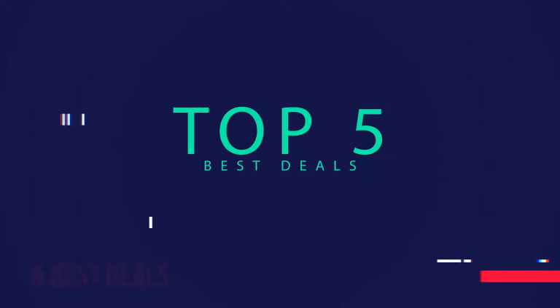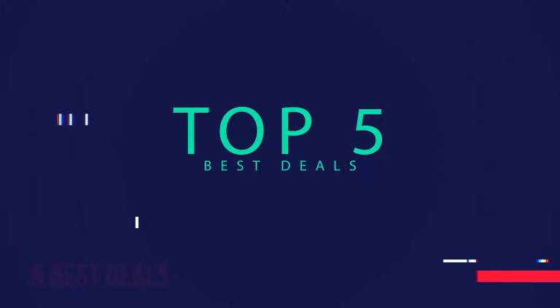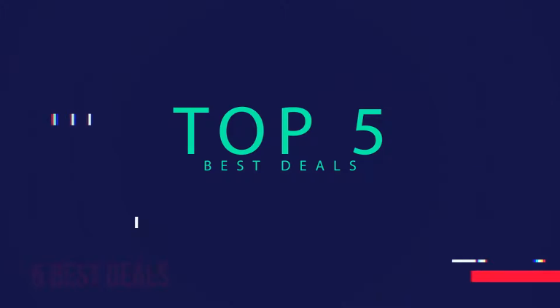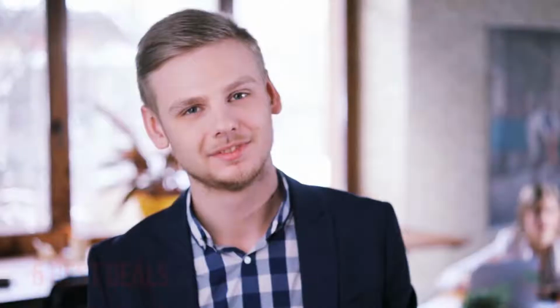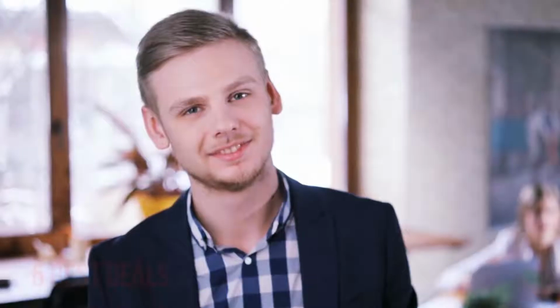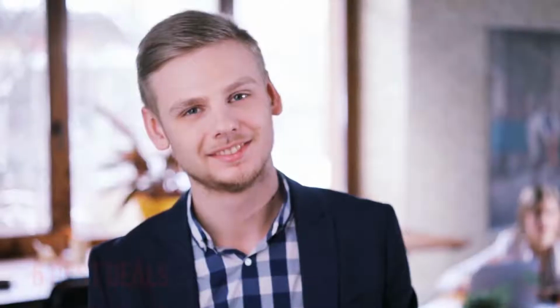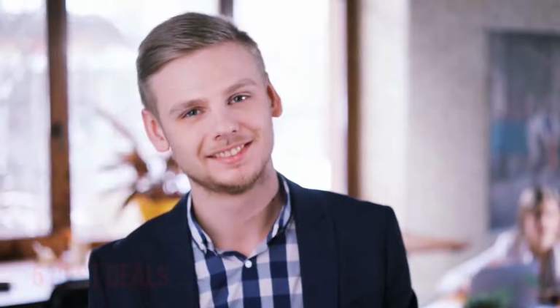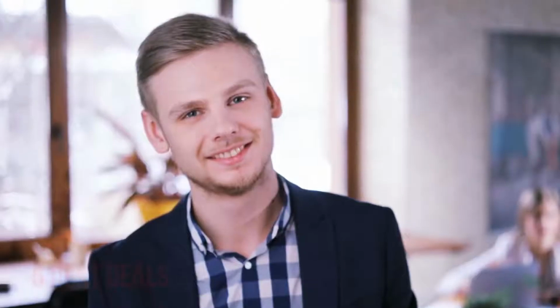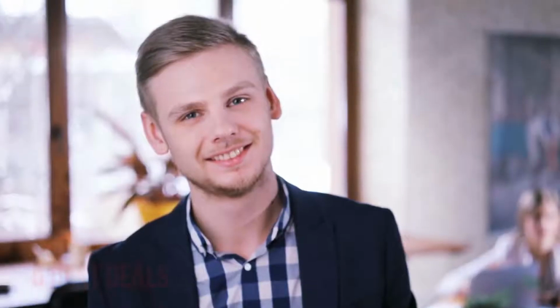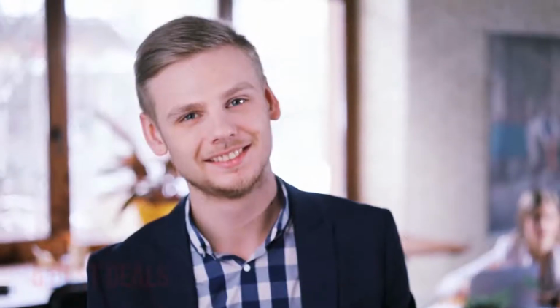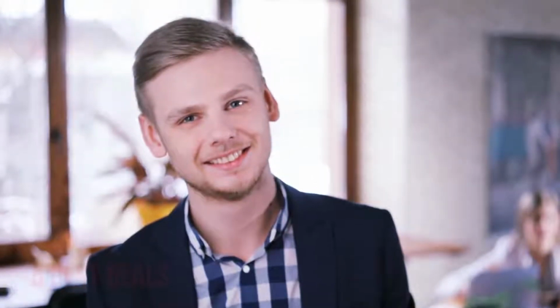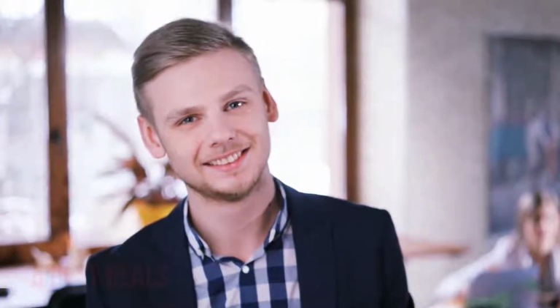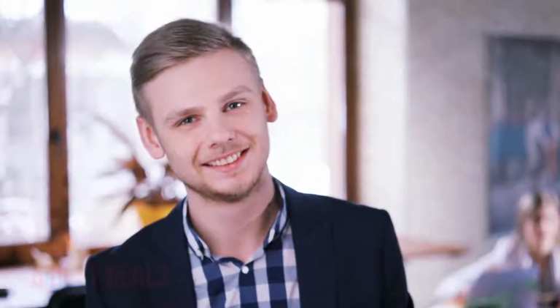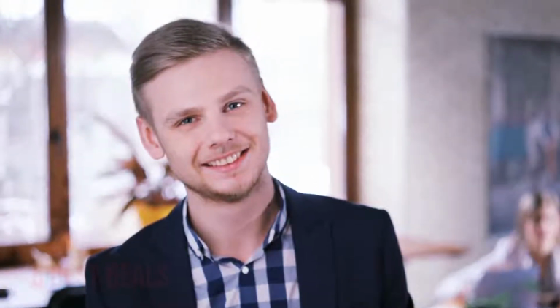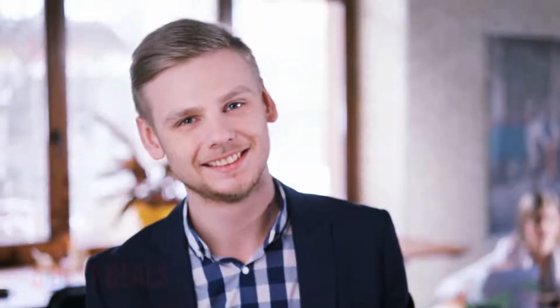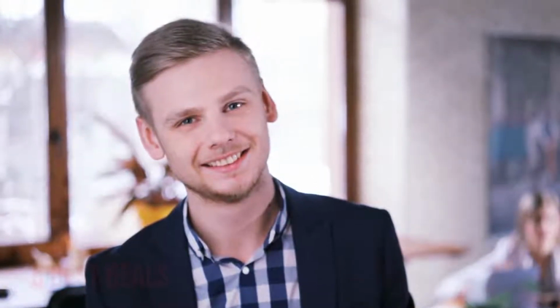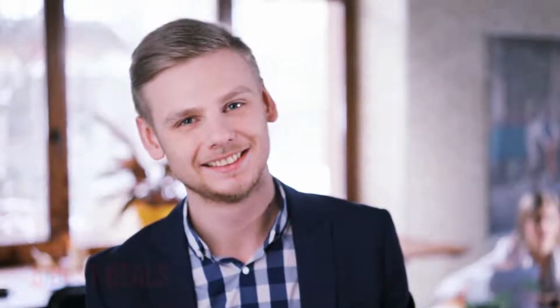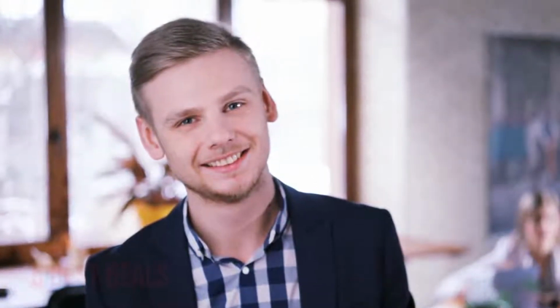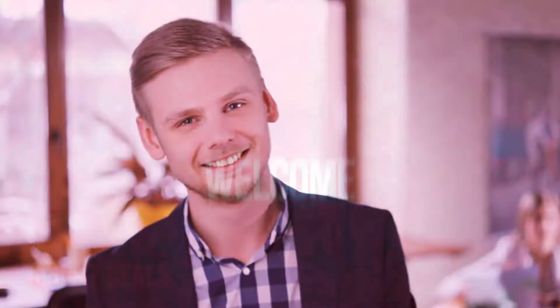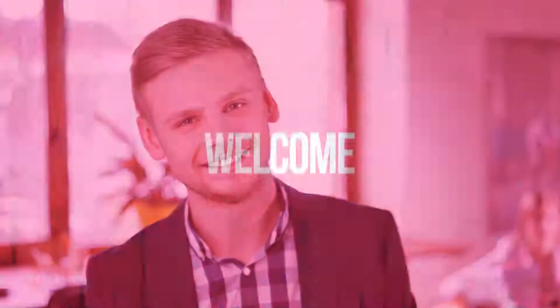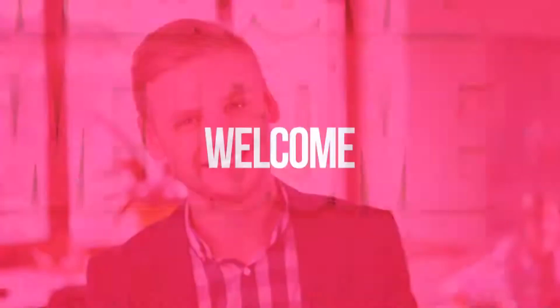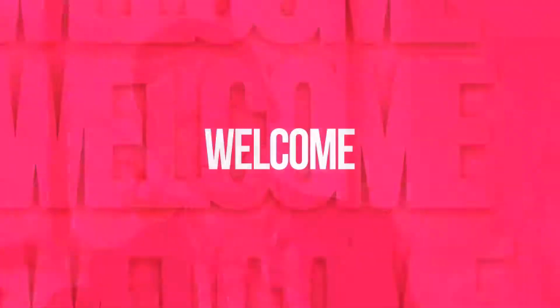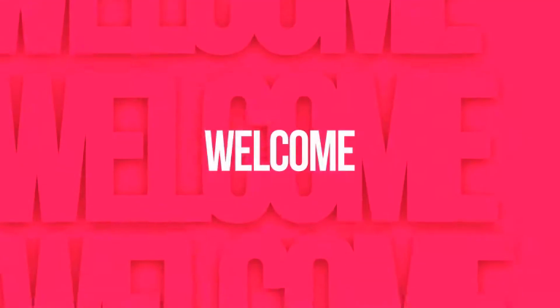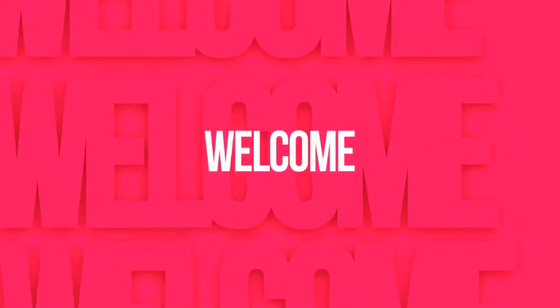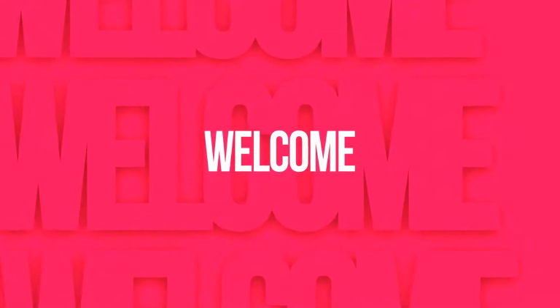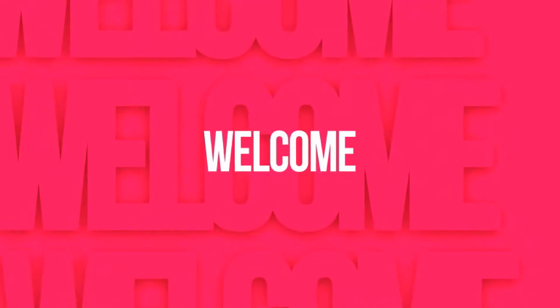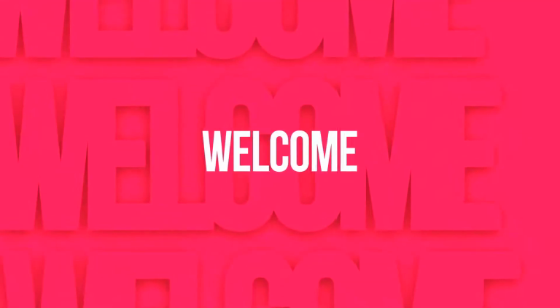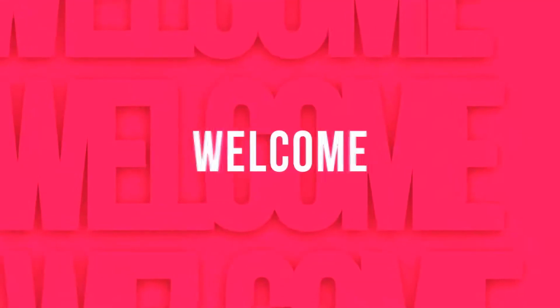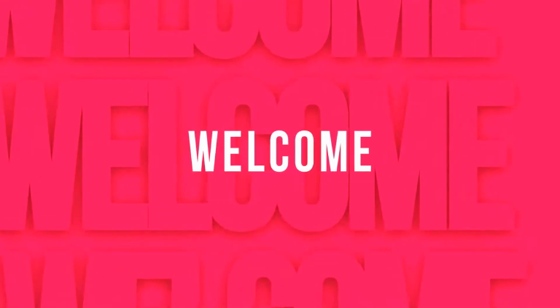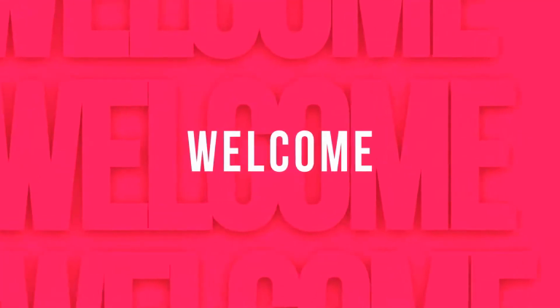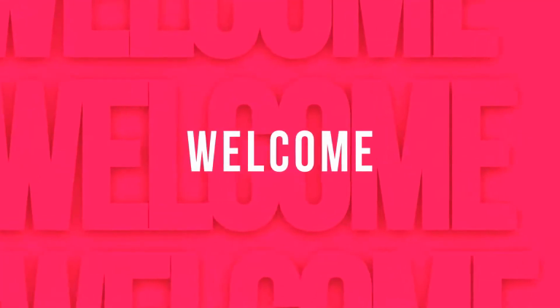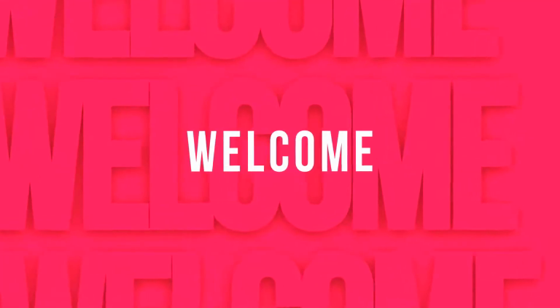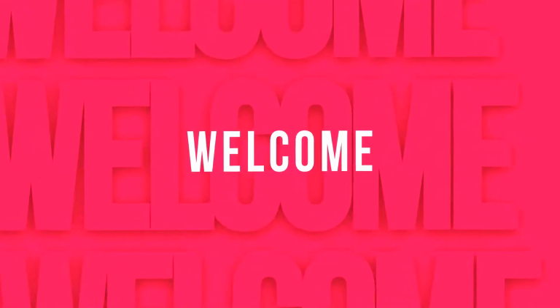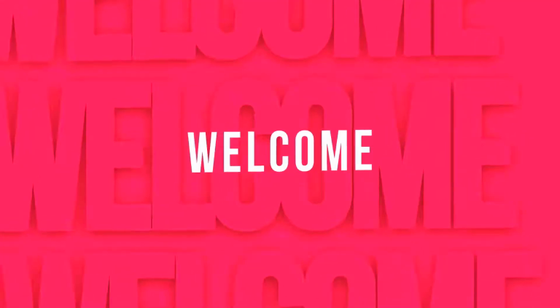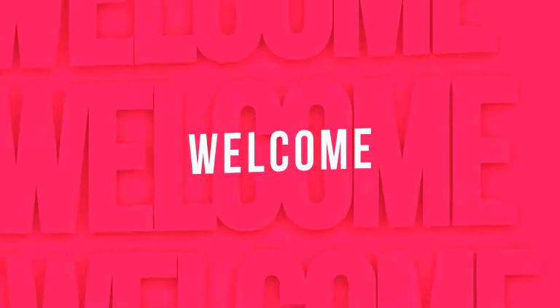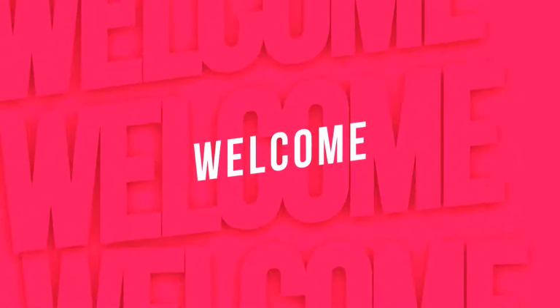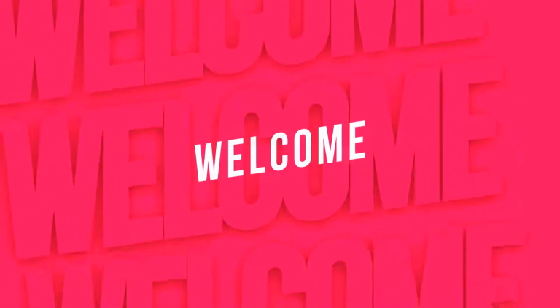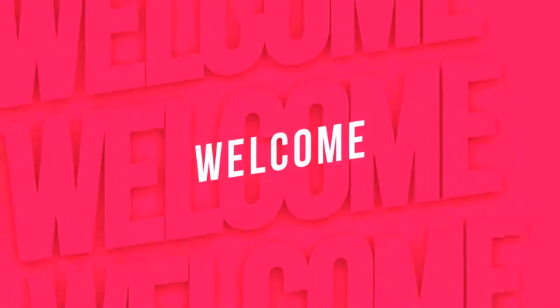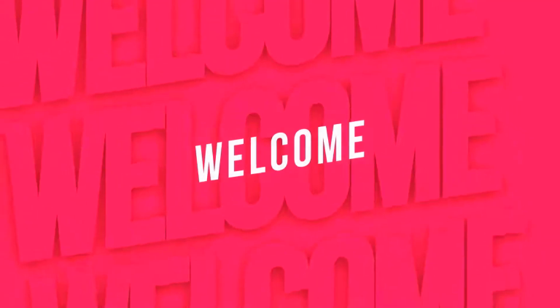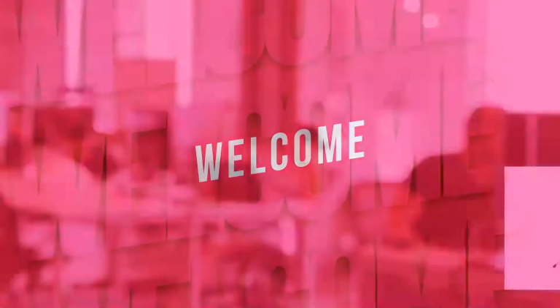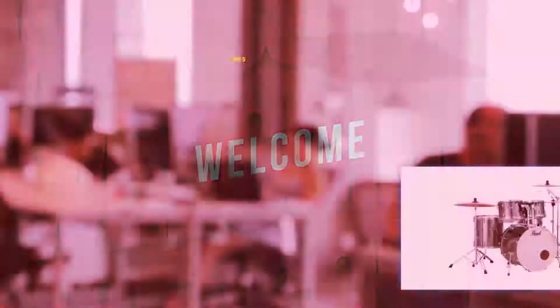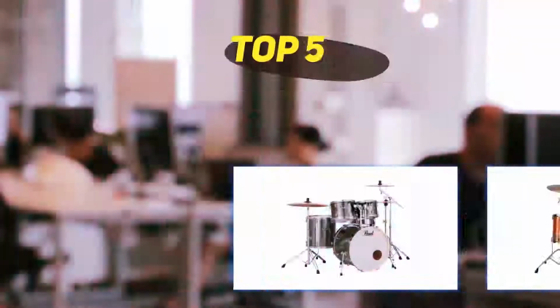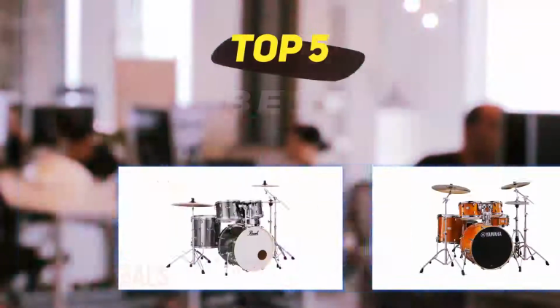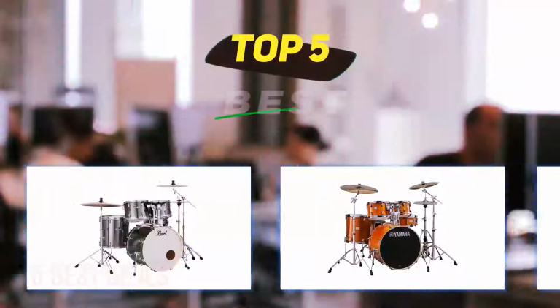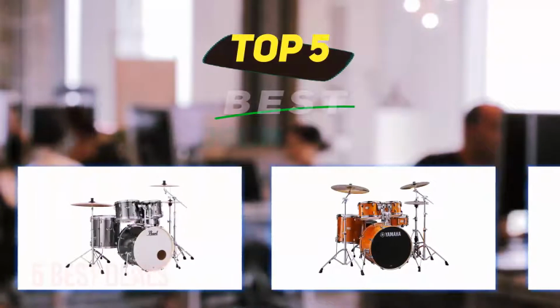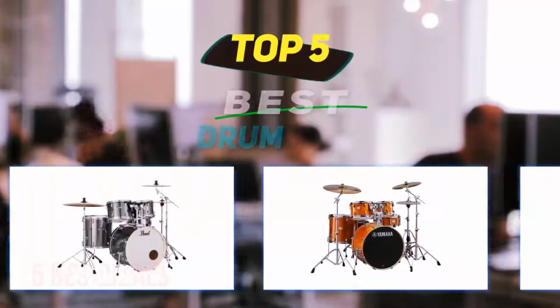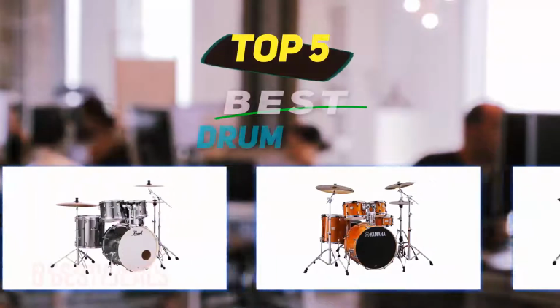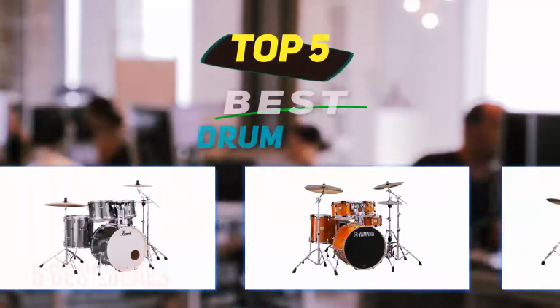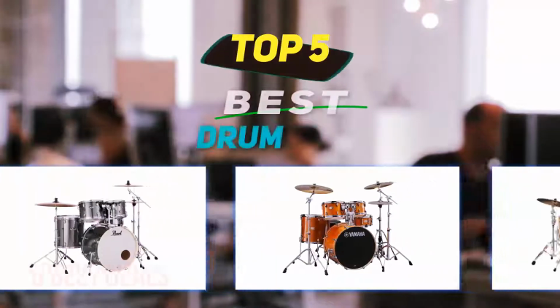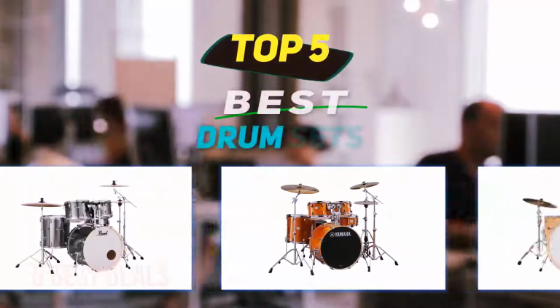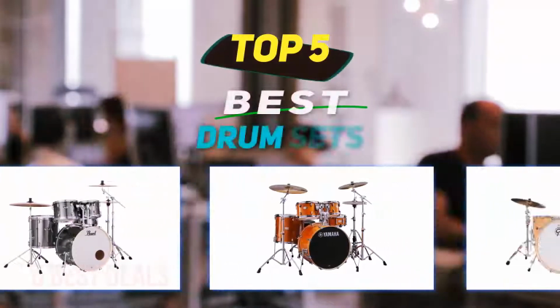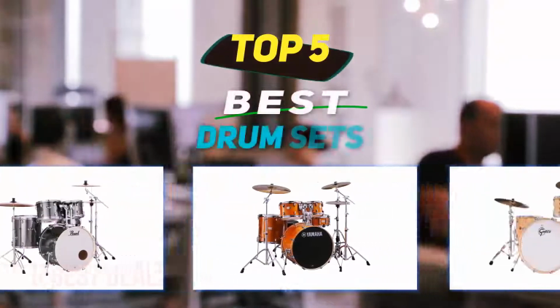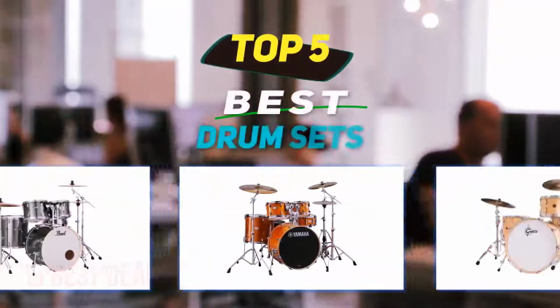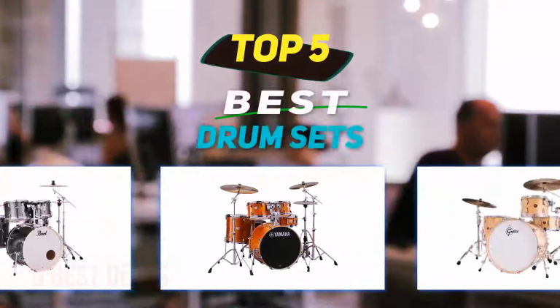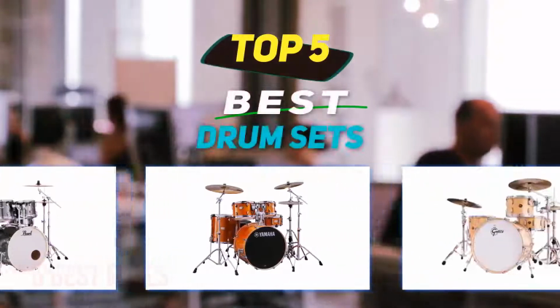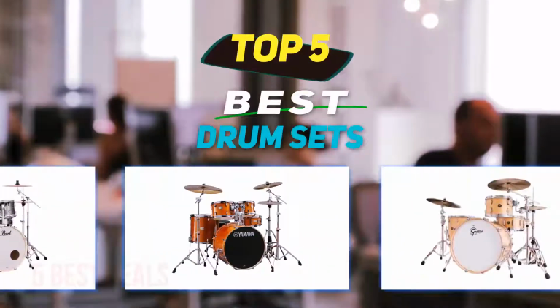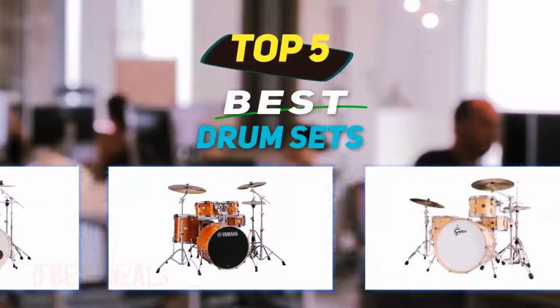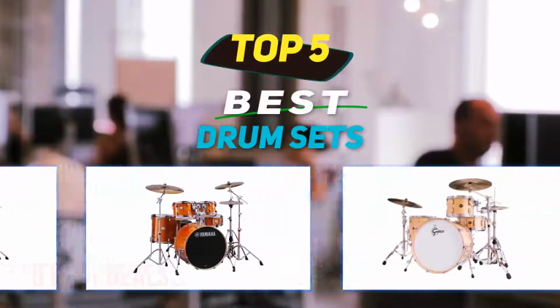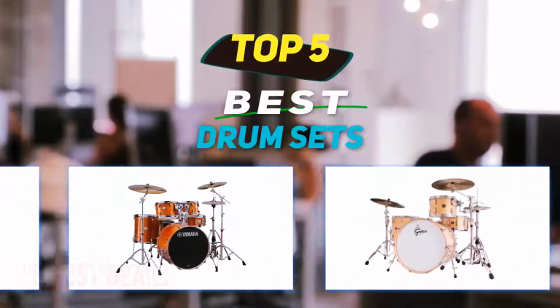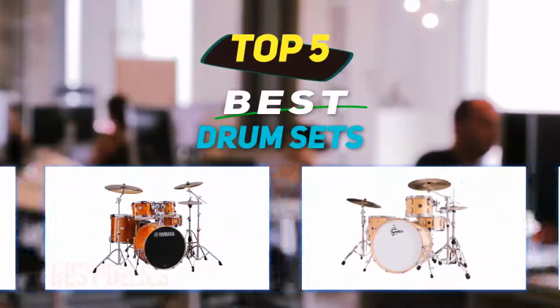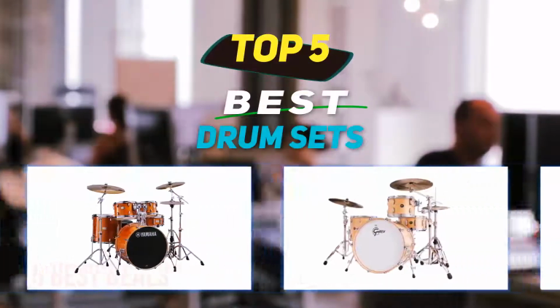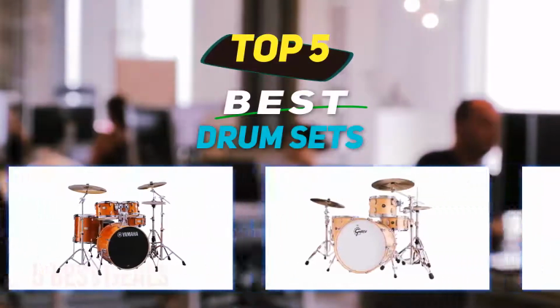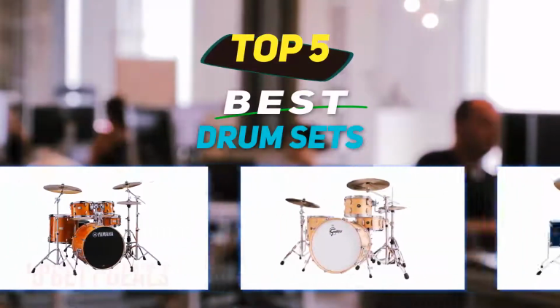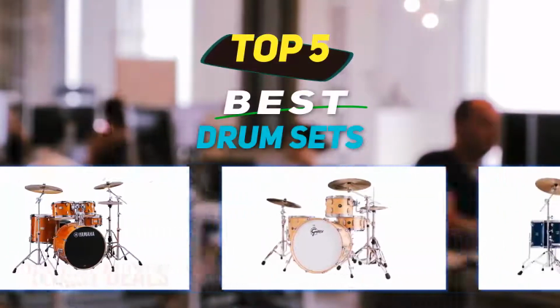Hey guys, welcome back to my channel. In this video I'm going to talk about the top five best drum sets.